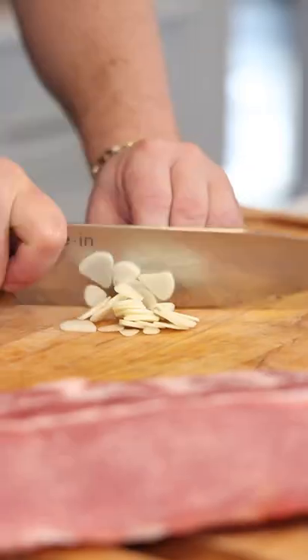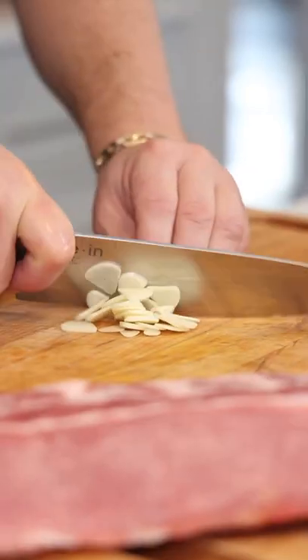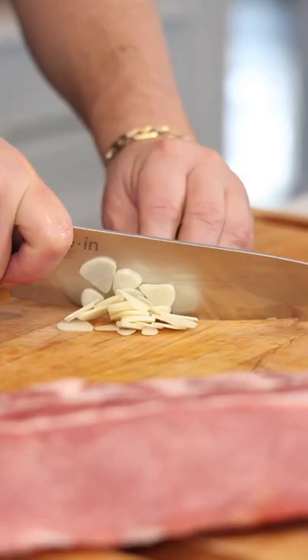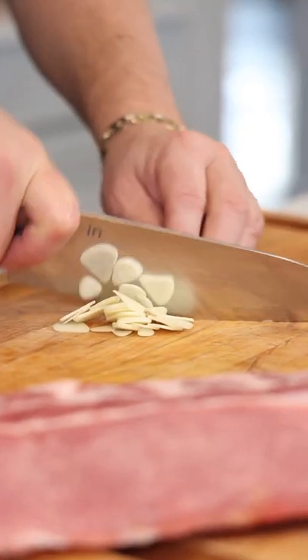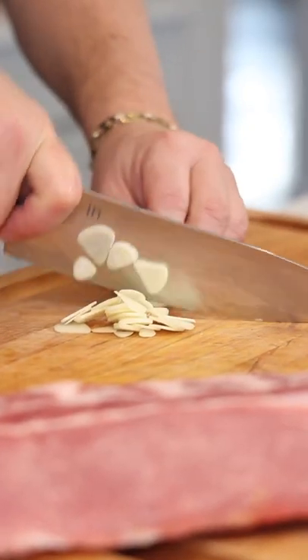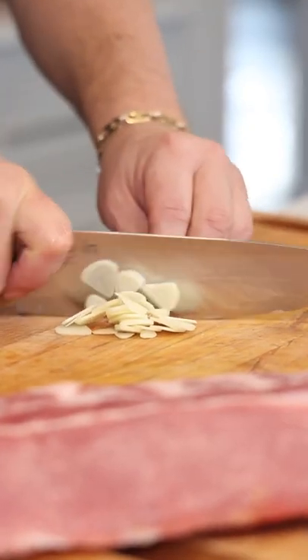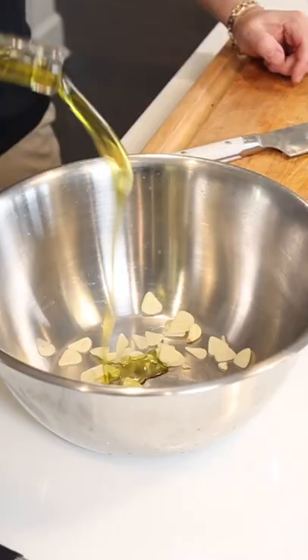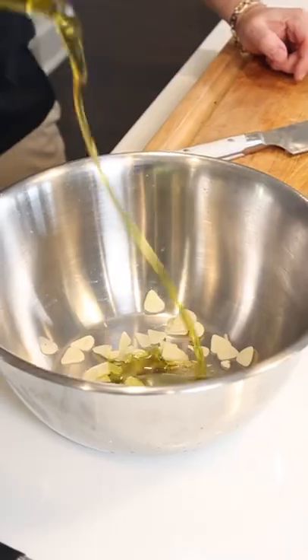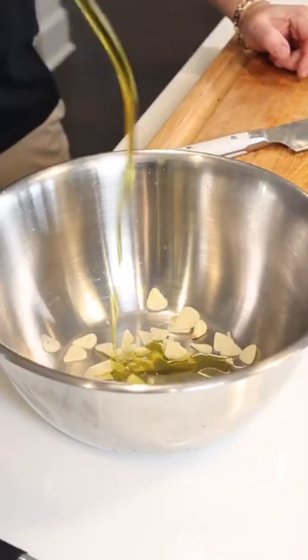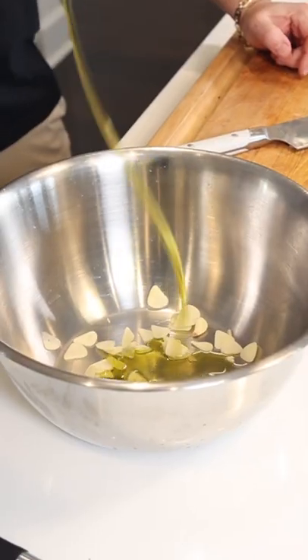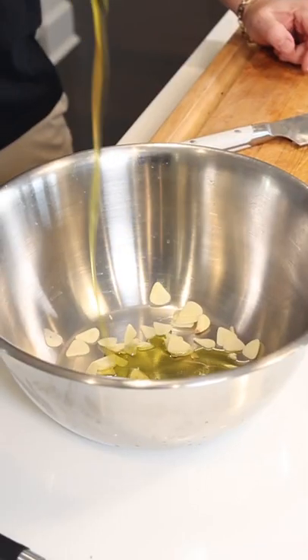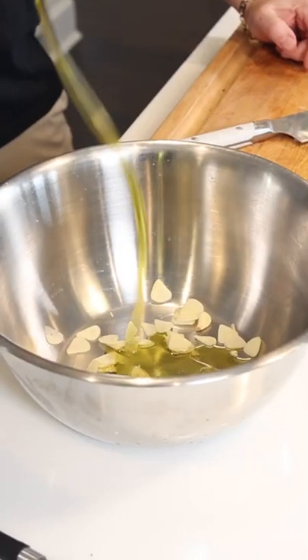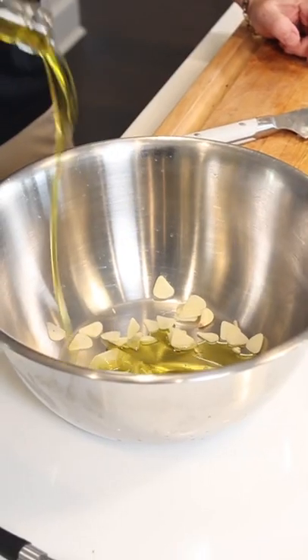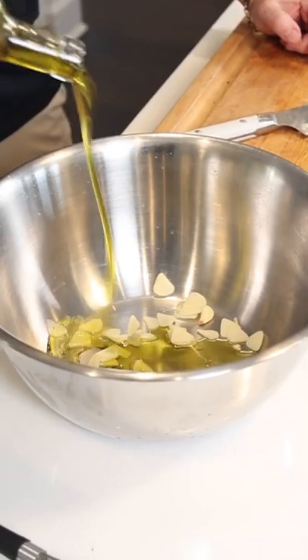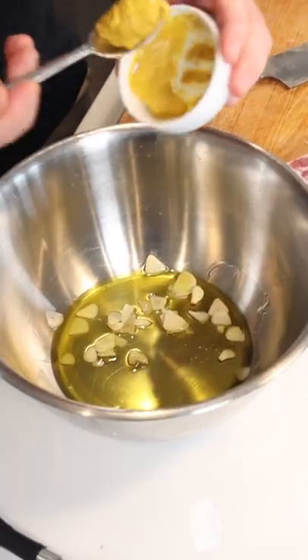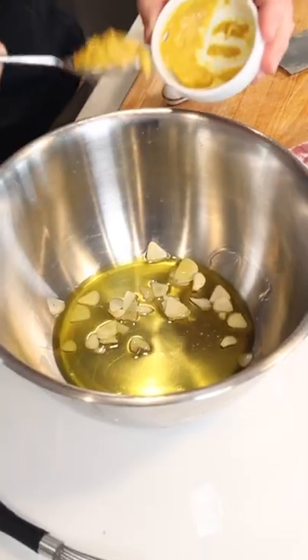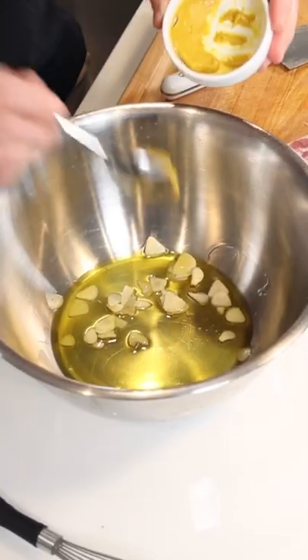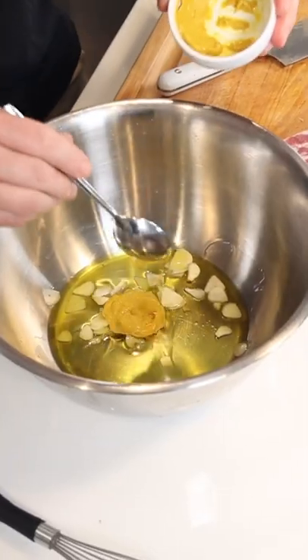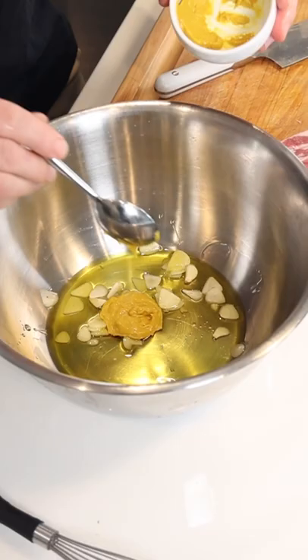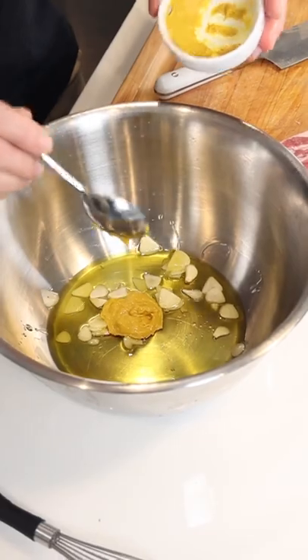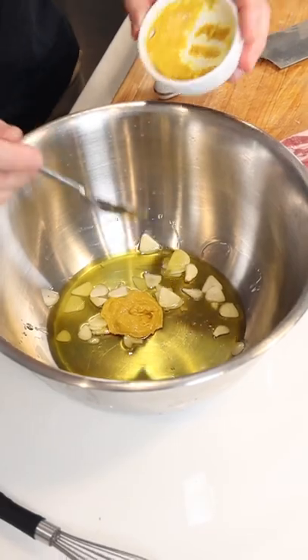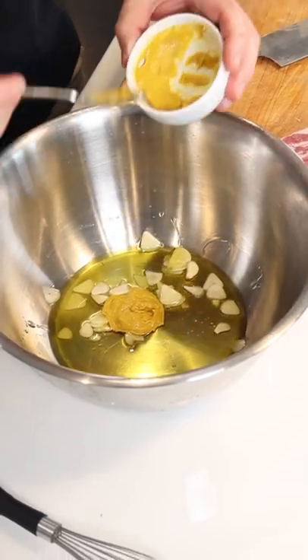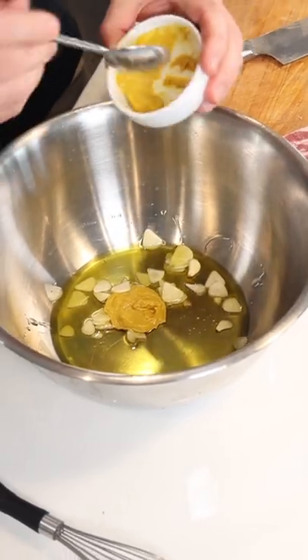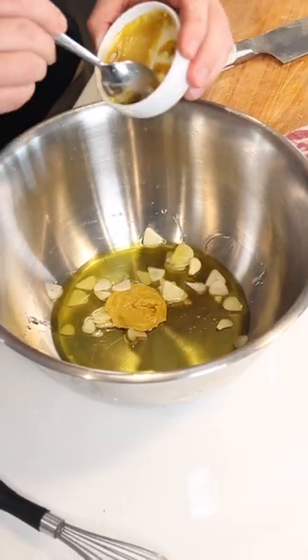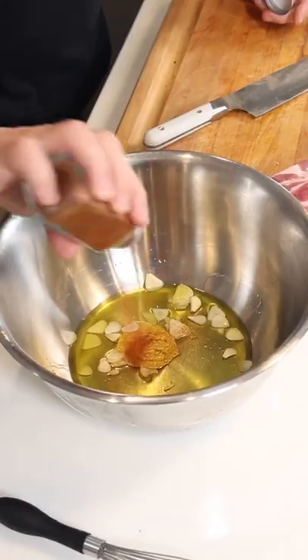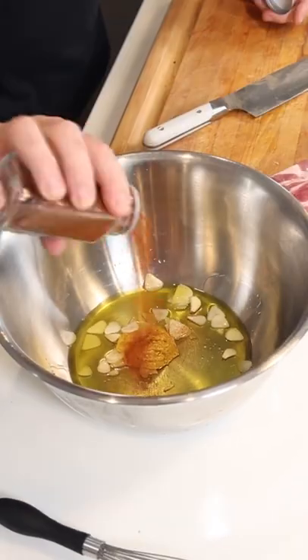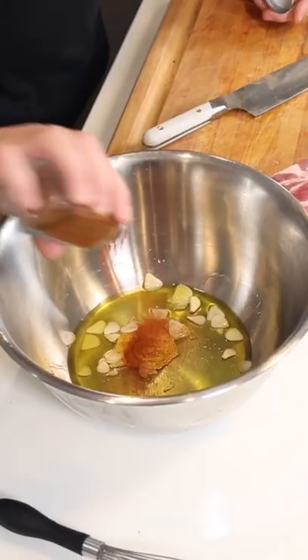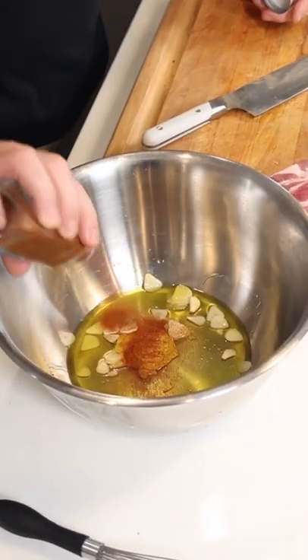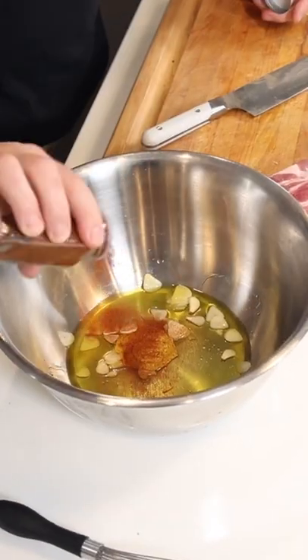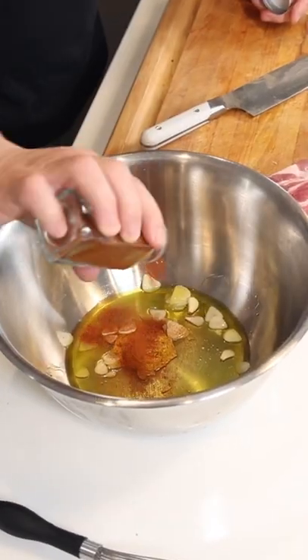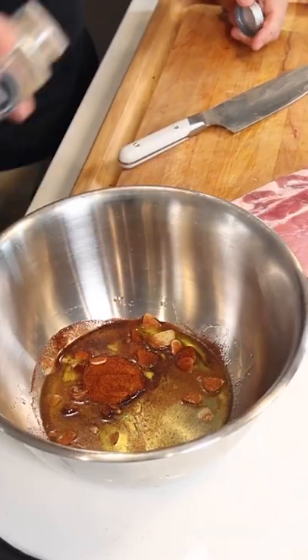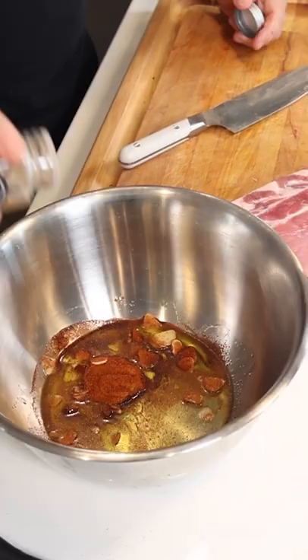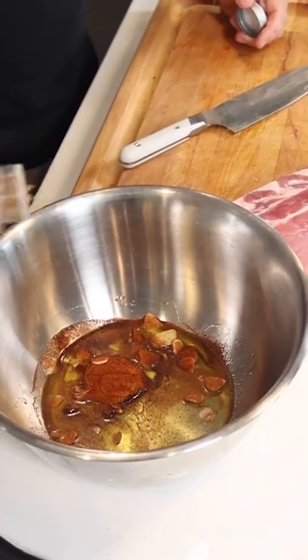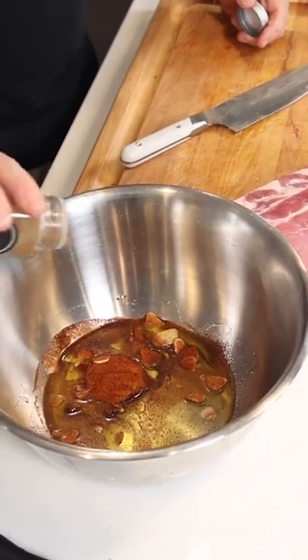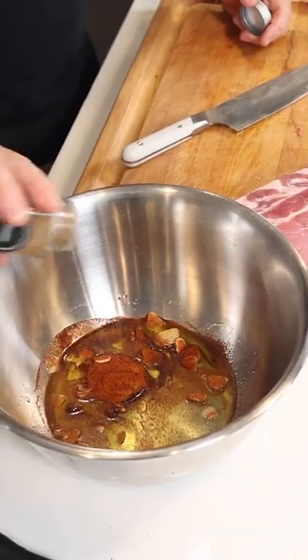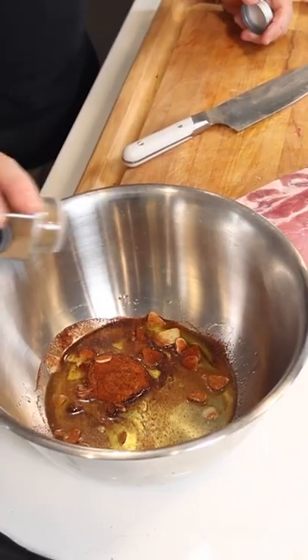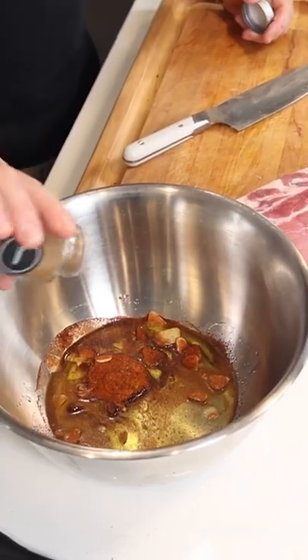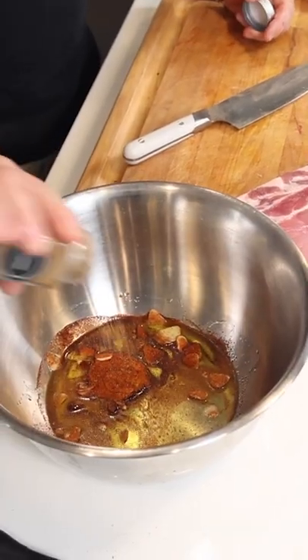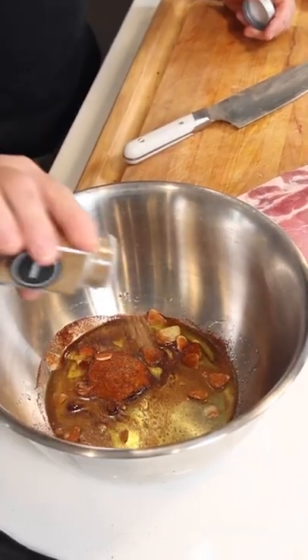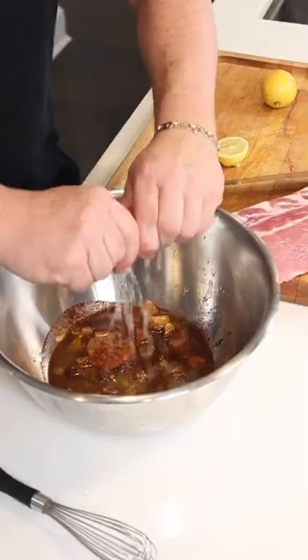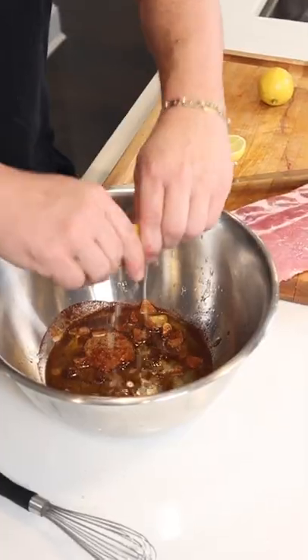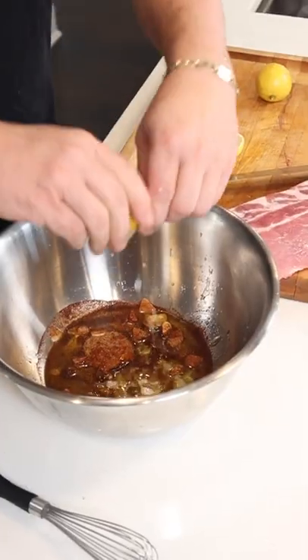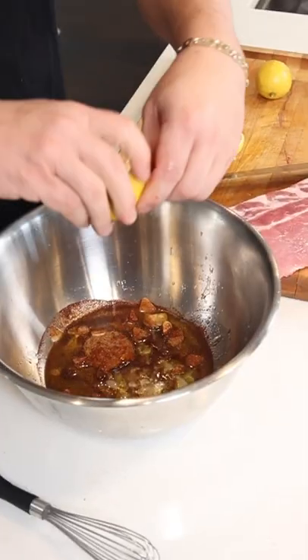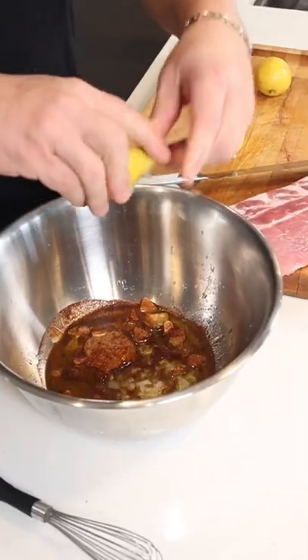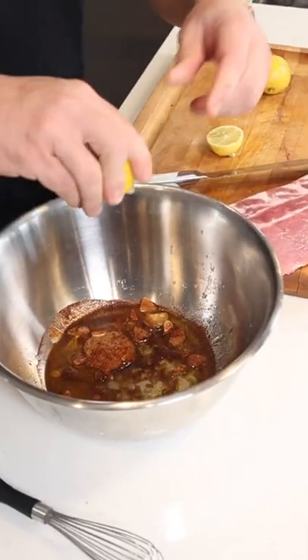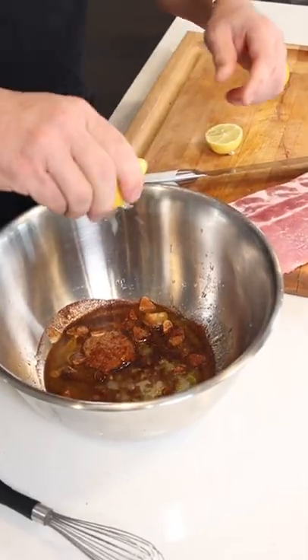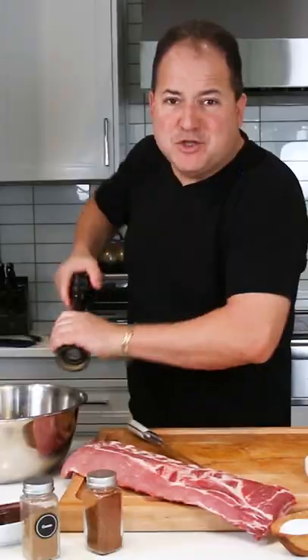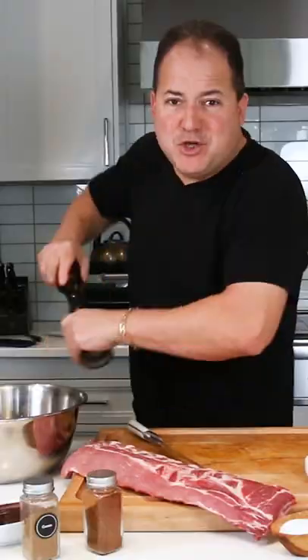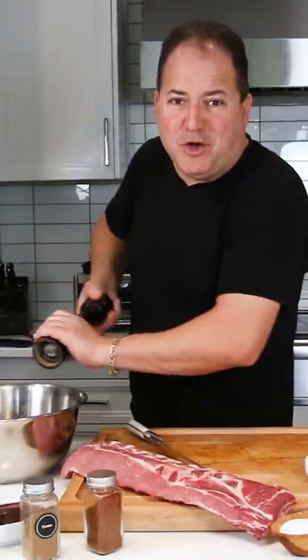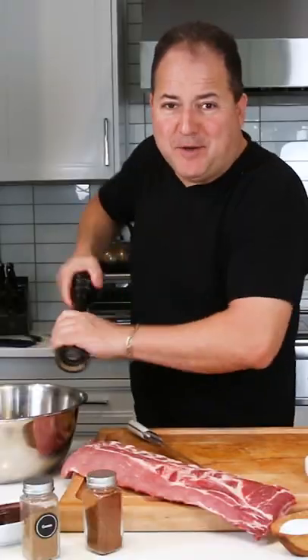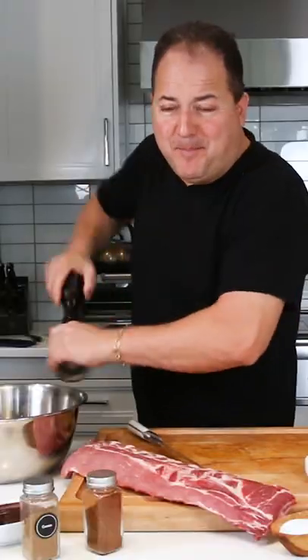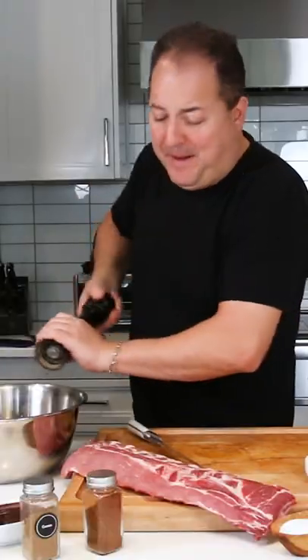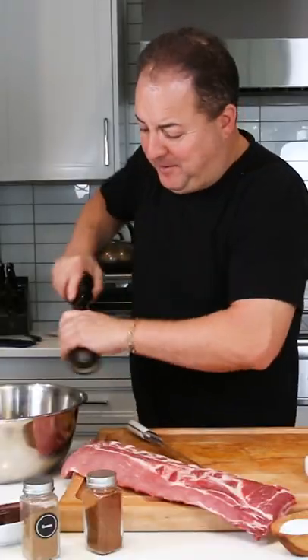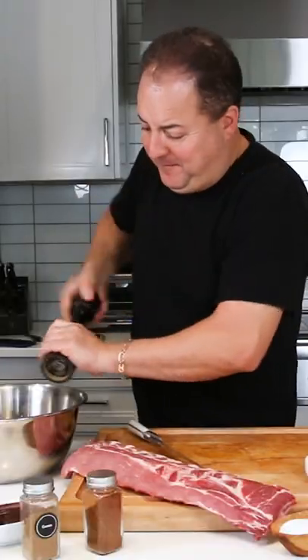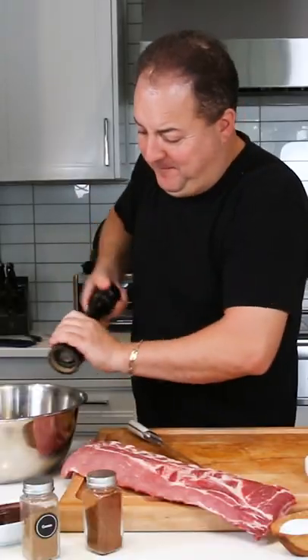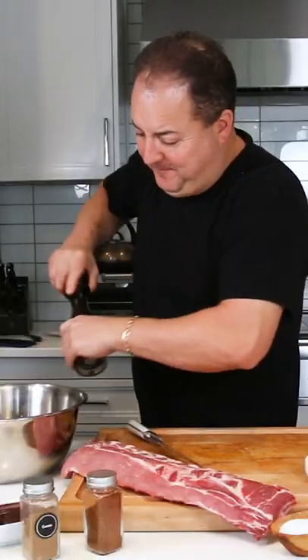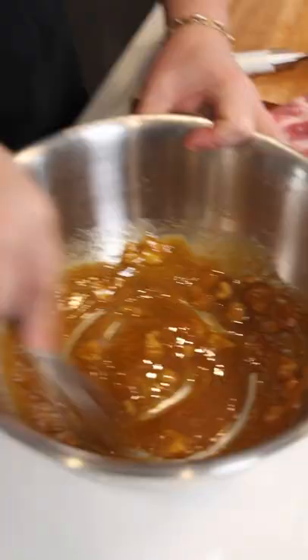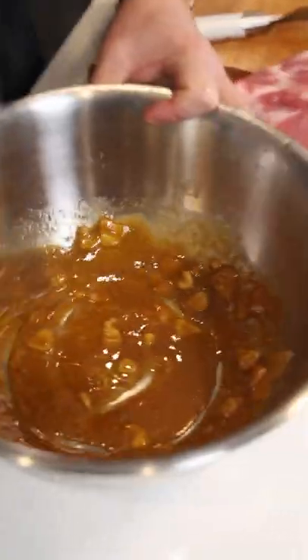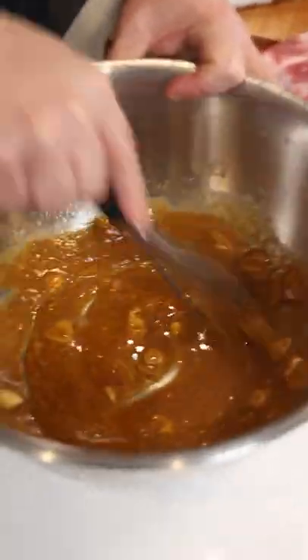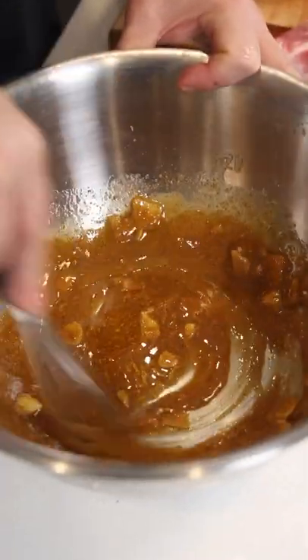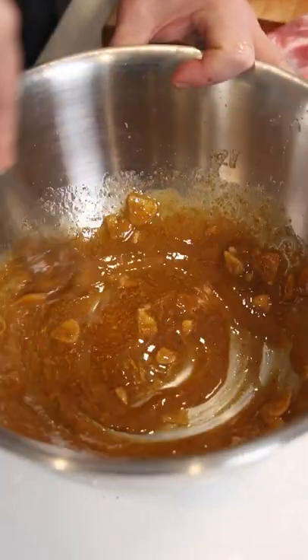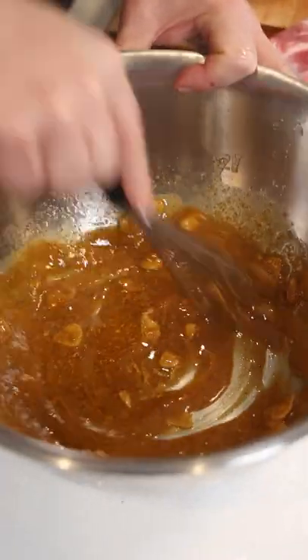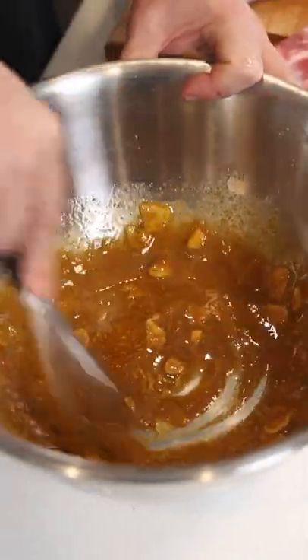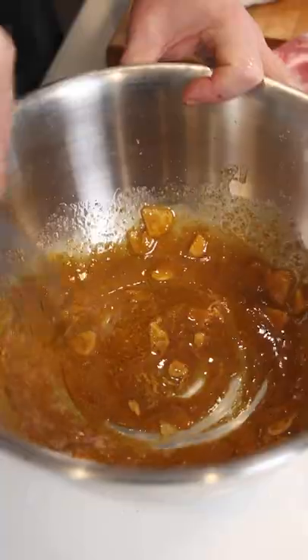Chop up your garlic. A little olive oil, a good old yellow mustard, chili powder, some cumin, lemon juice, salt and pepper. We're going to mix that together.